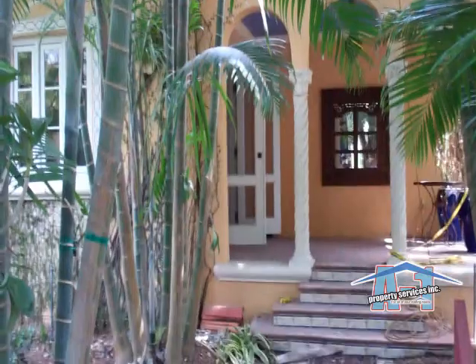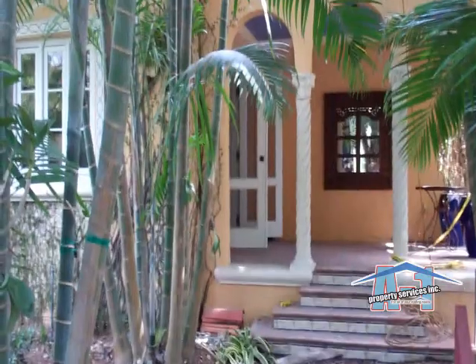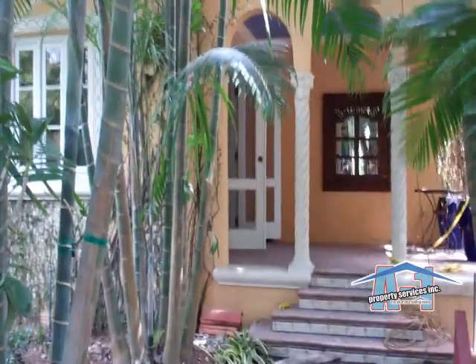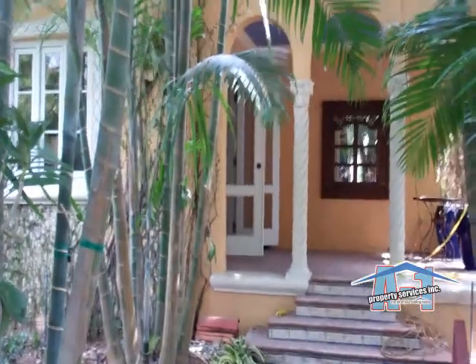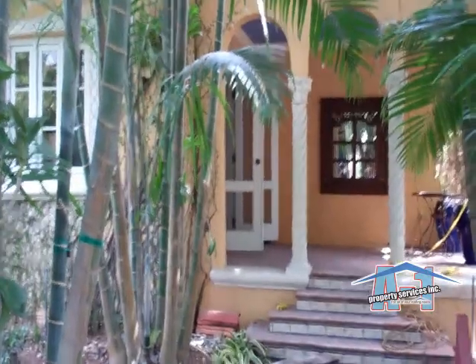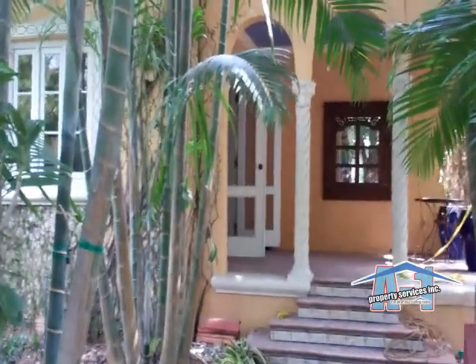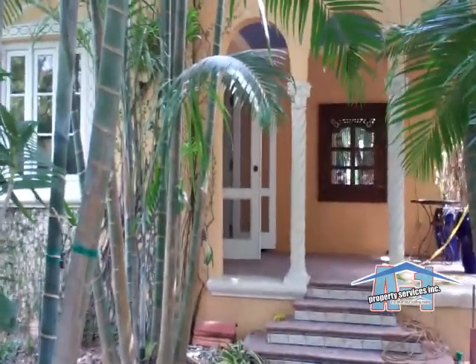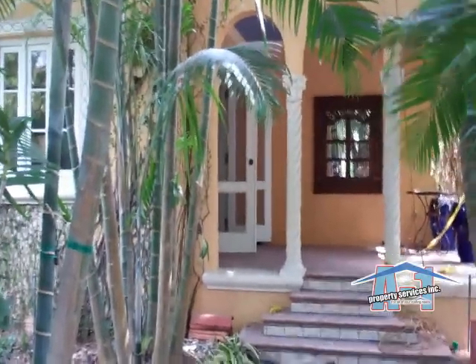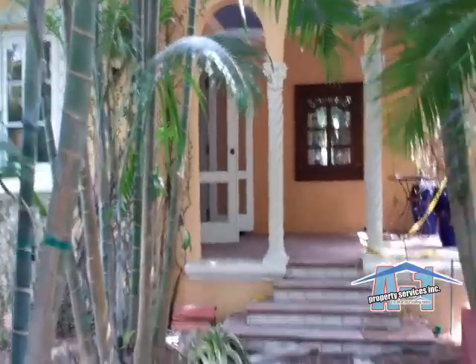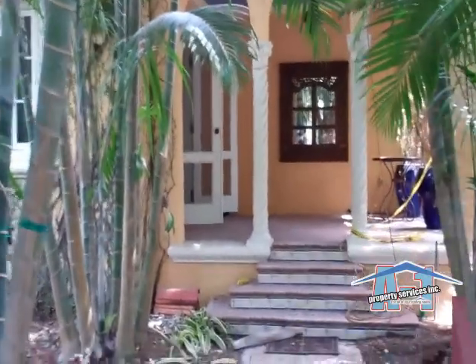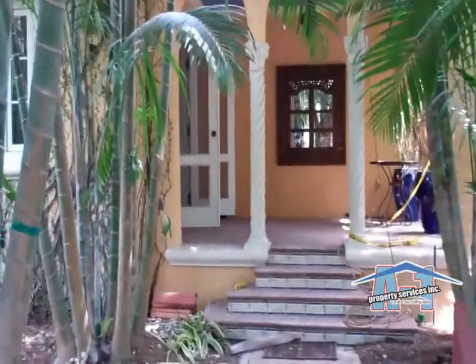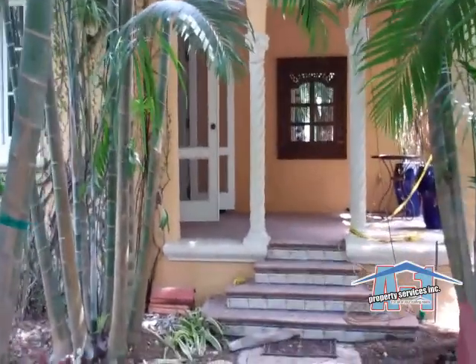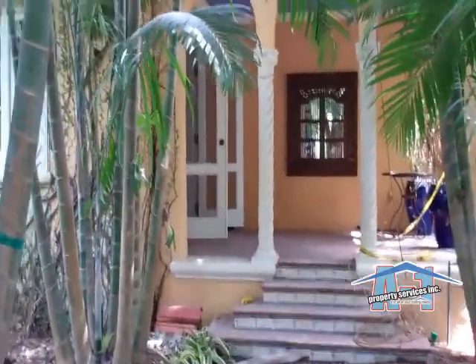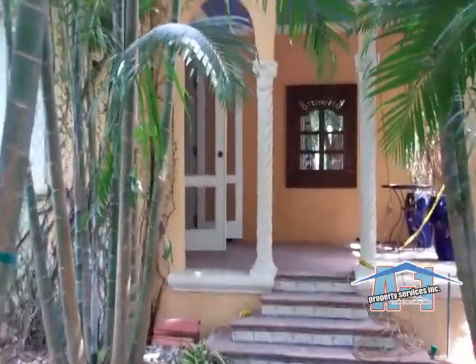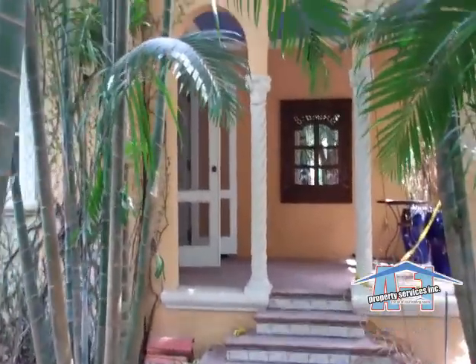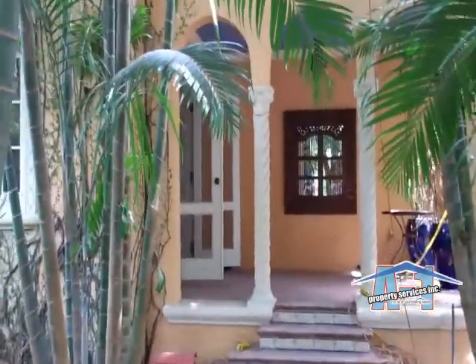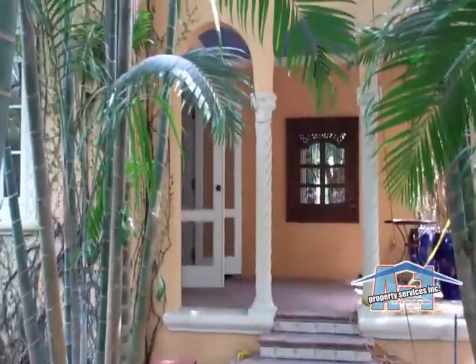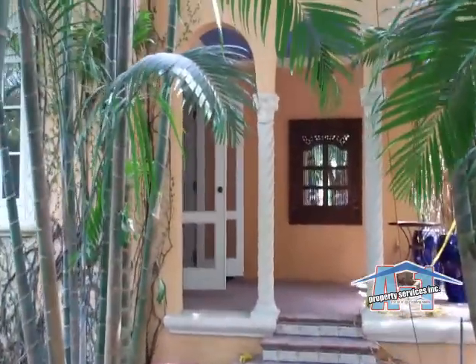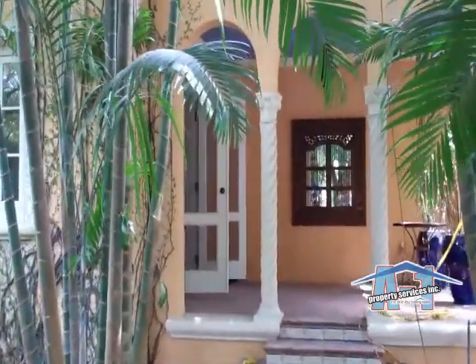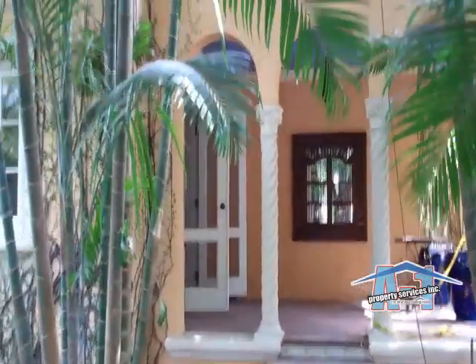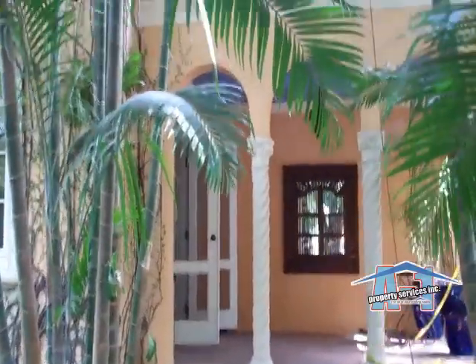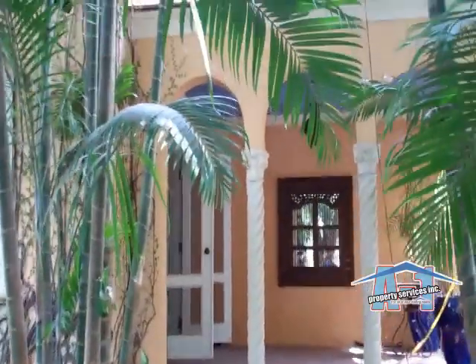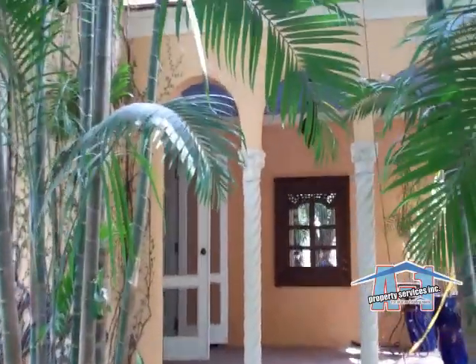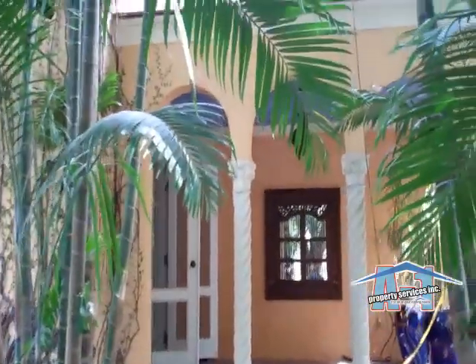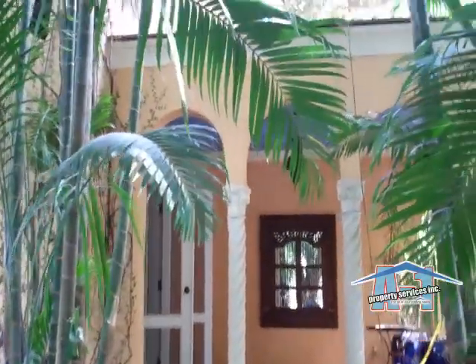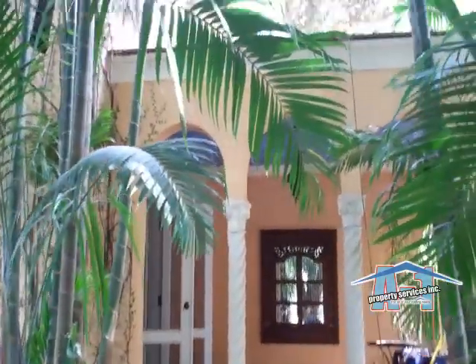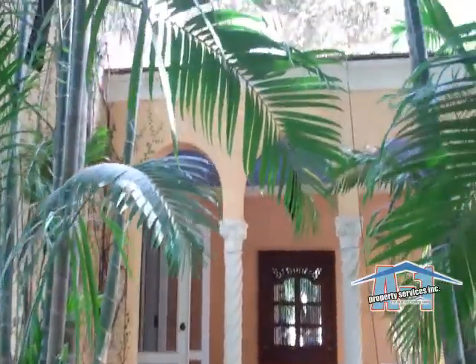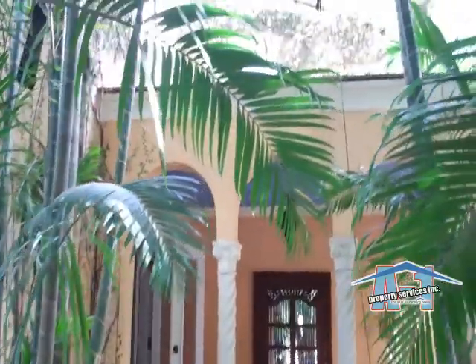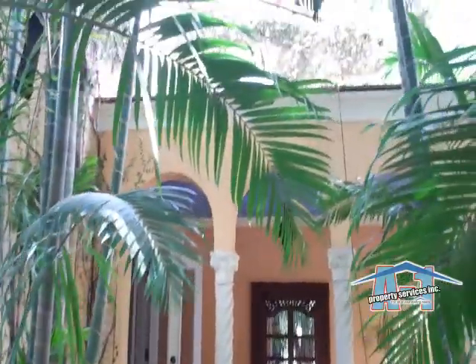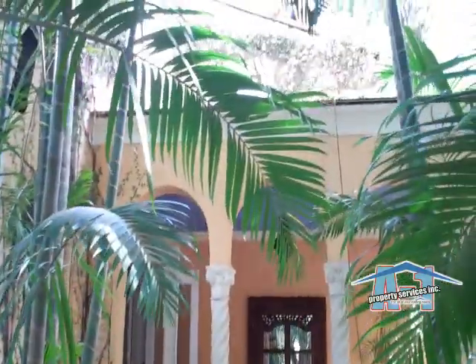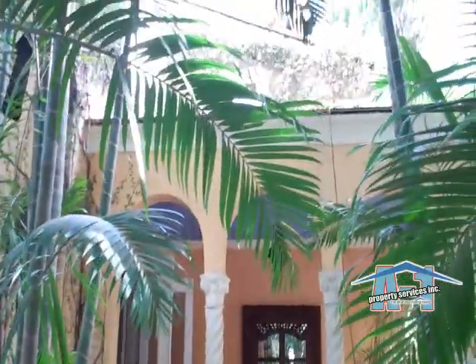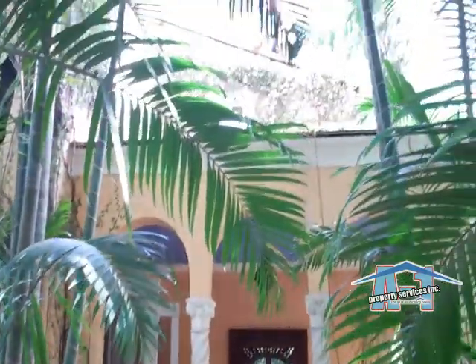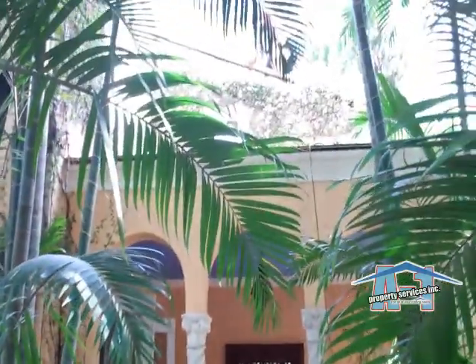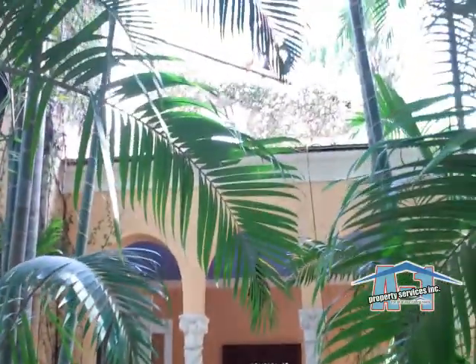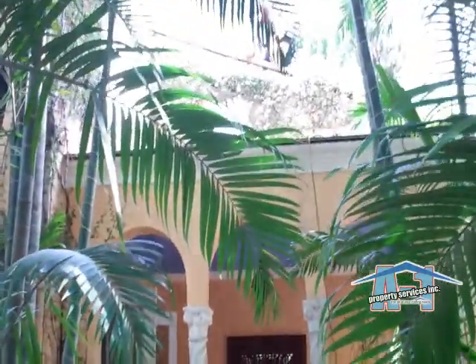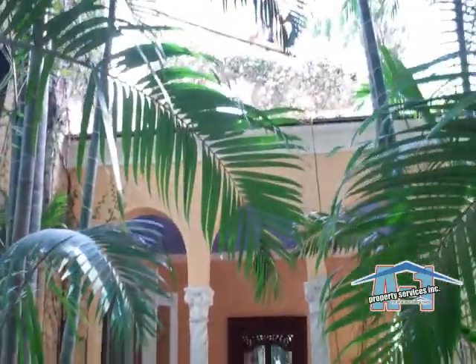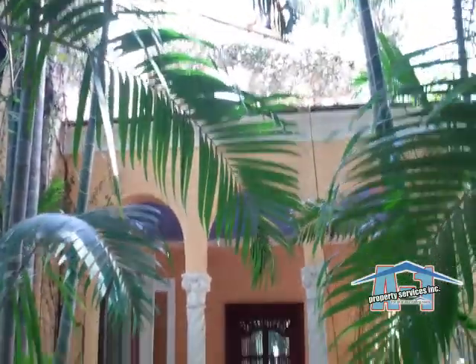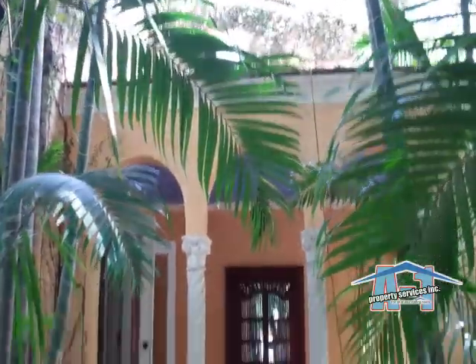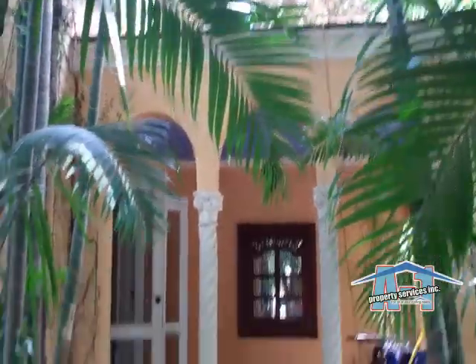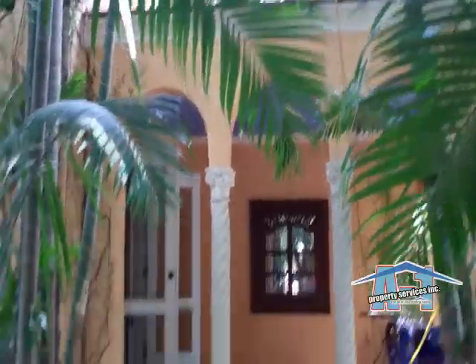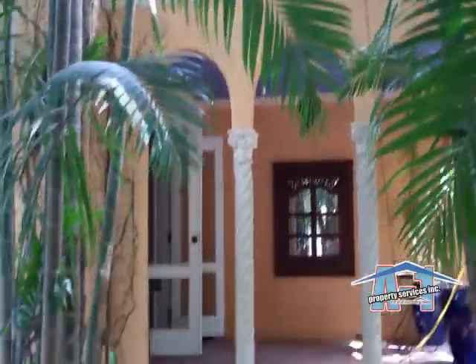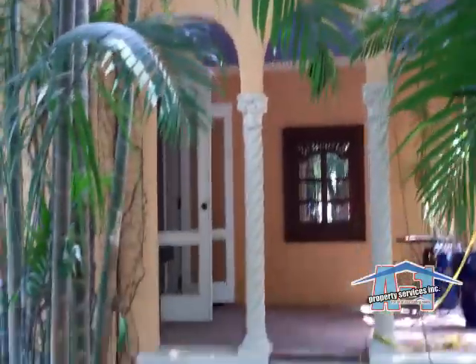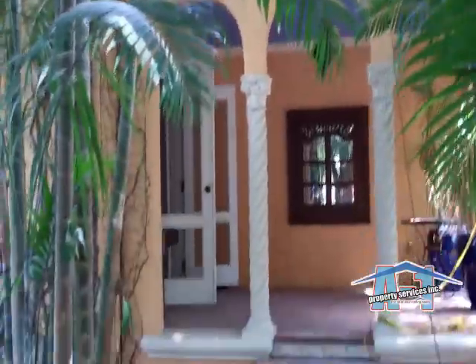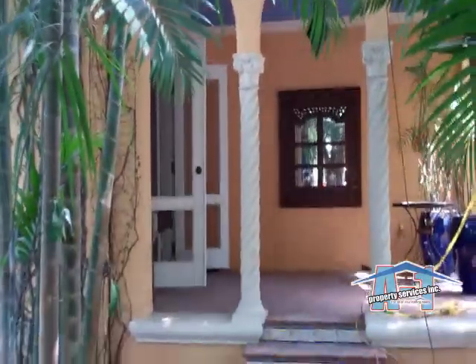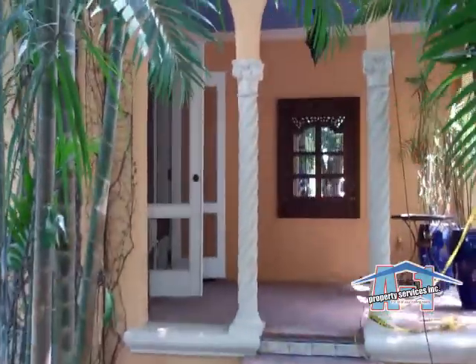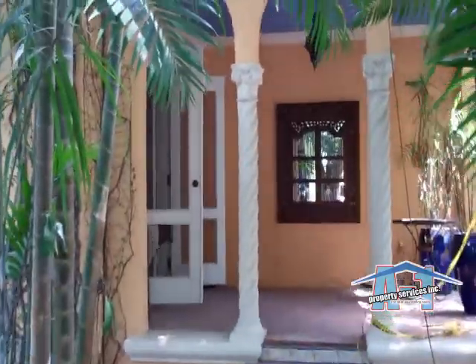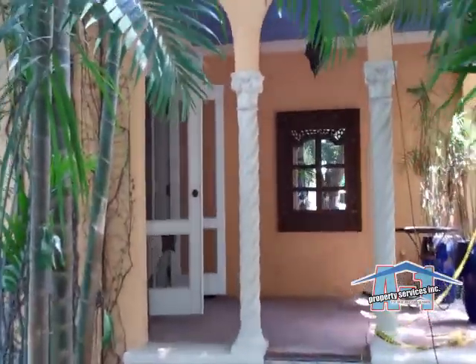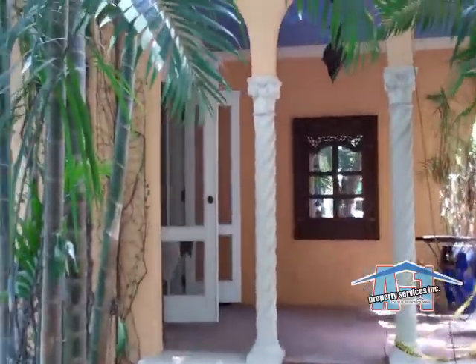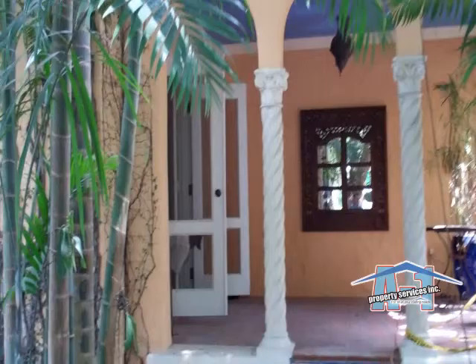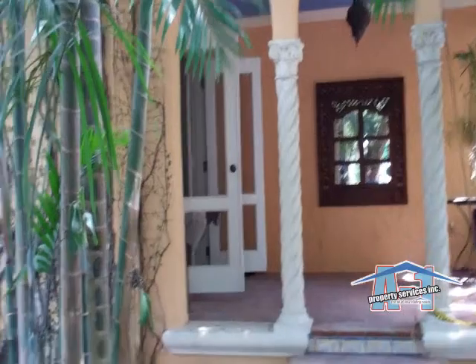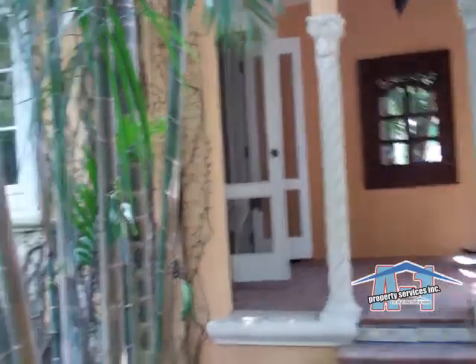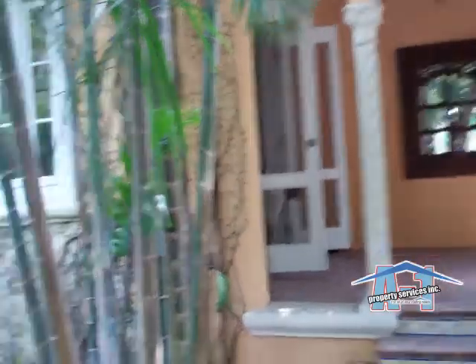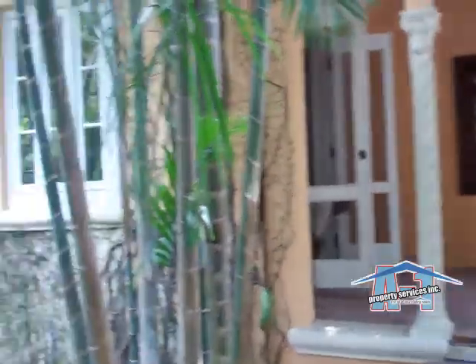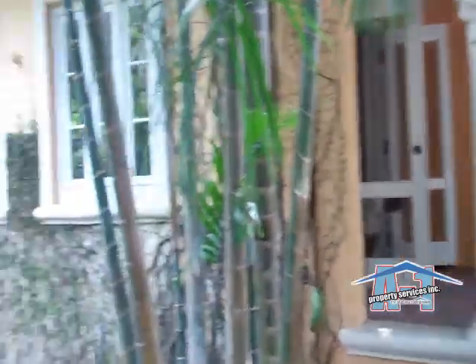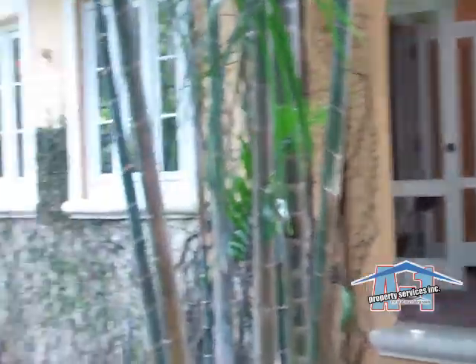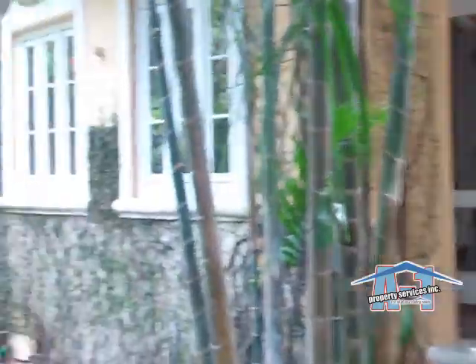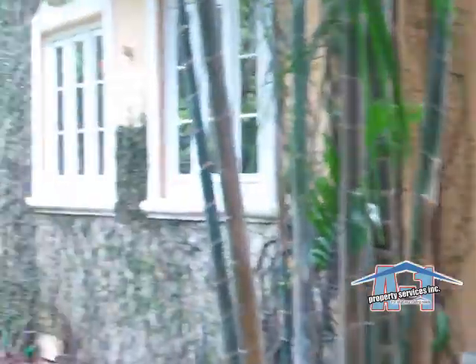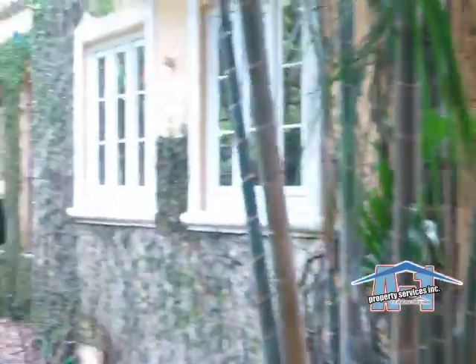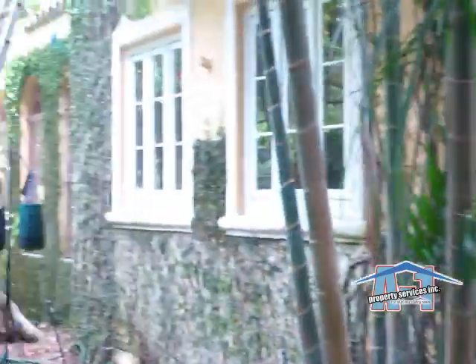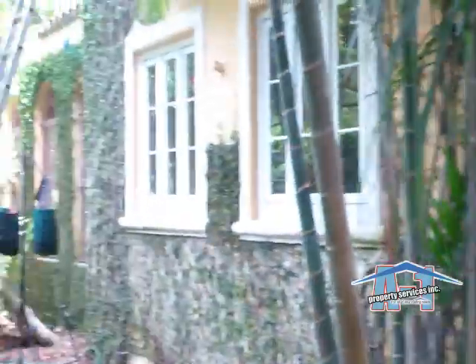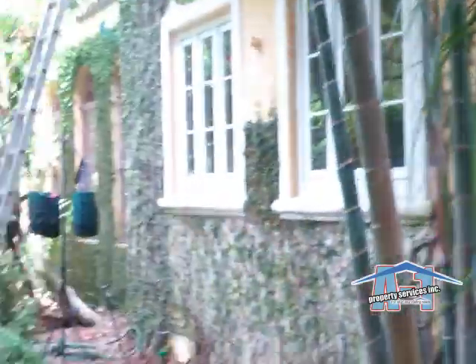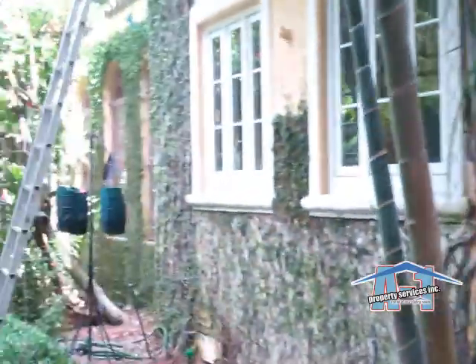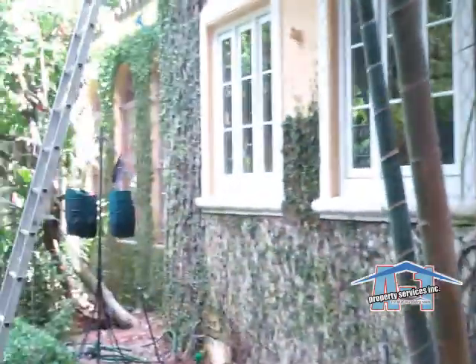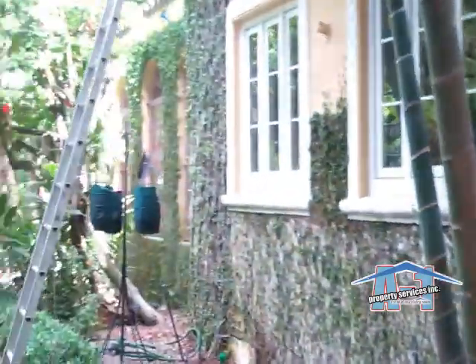This is the current house we're doing in Coral Gables. Here's the second video. The tear-off process has been completed.